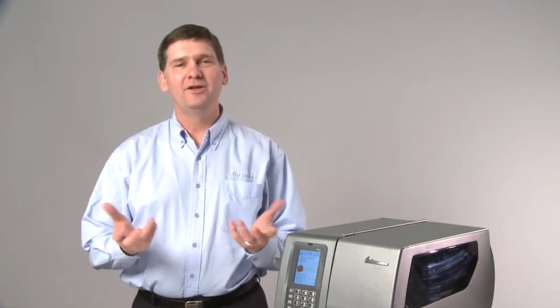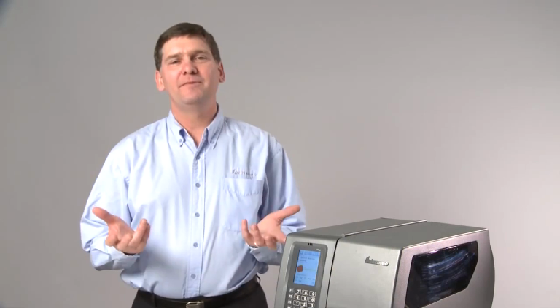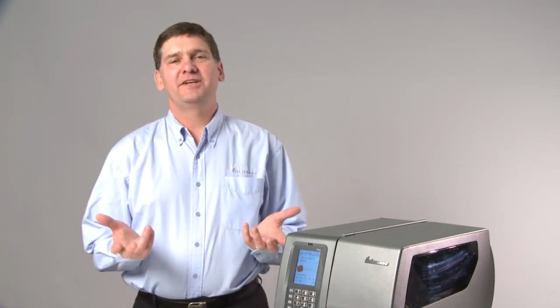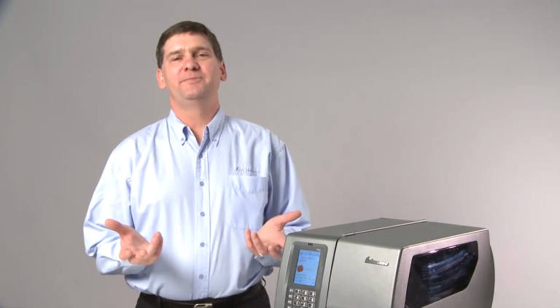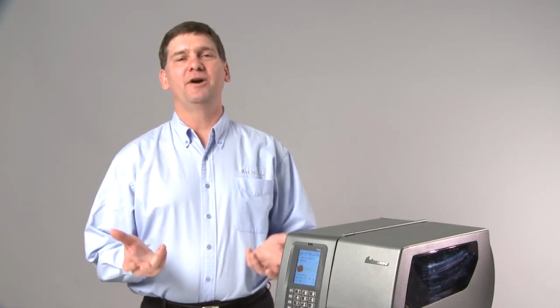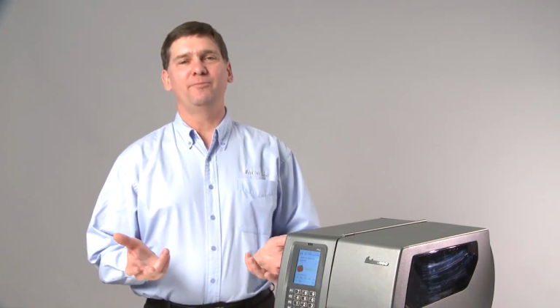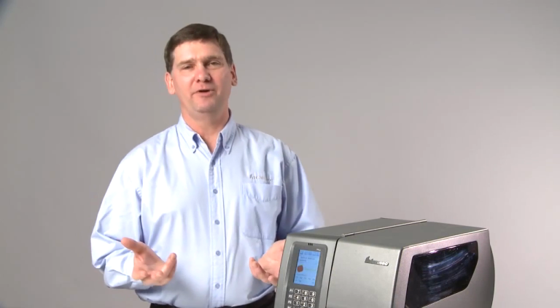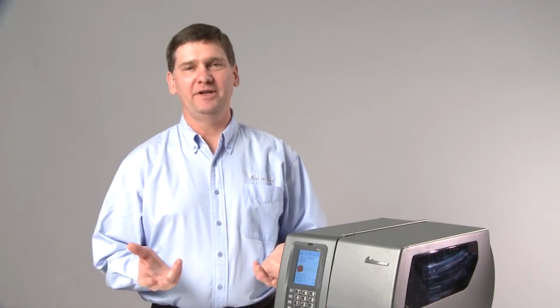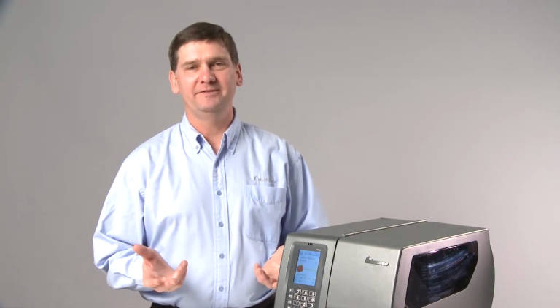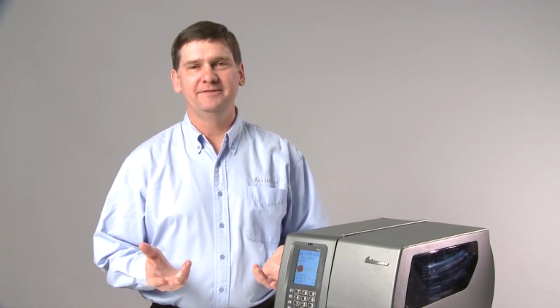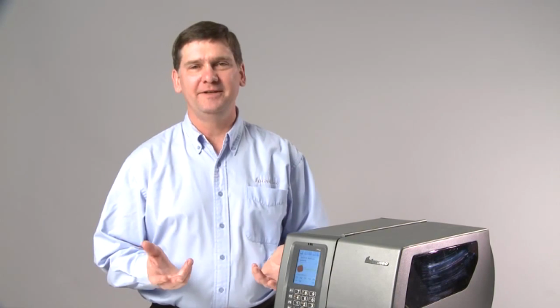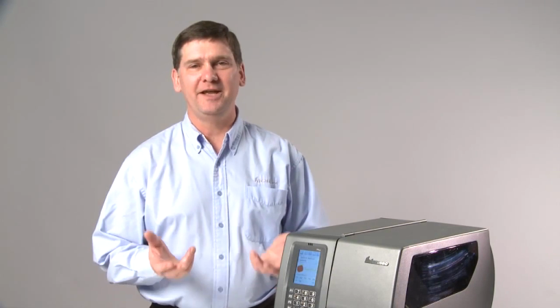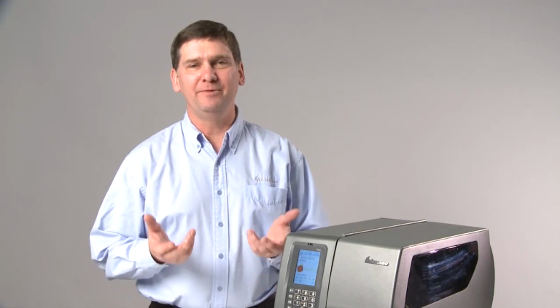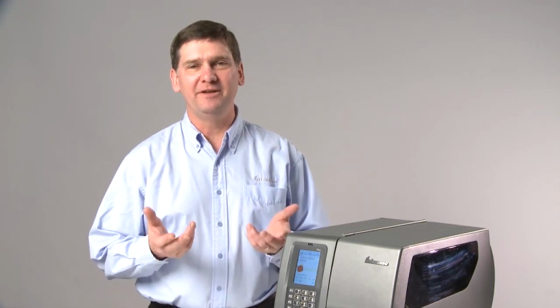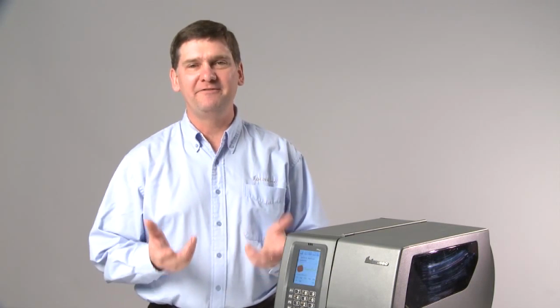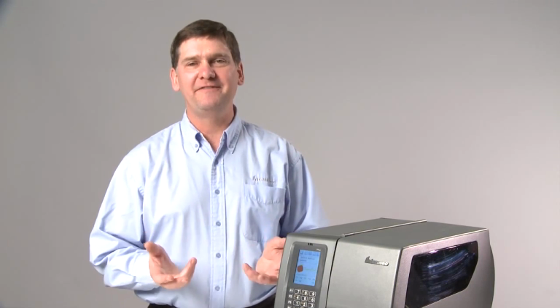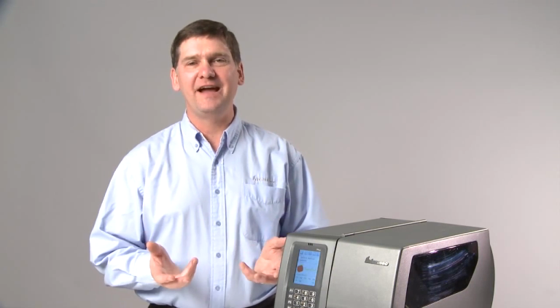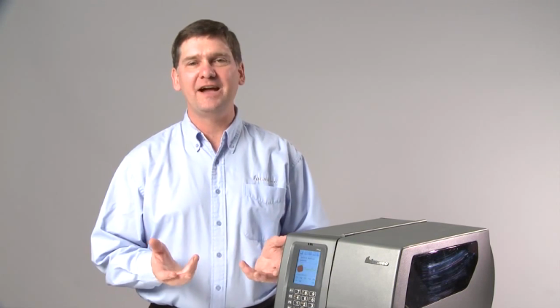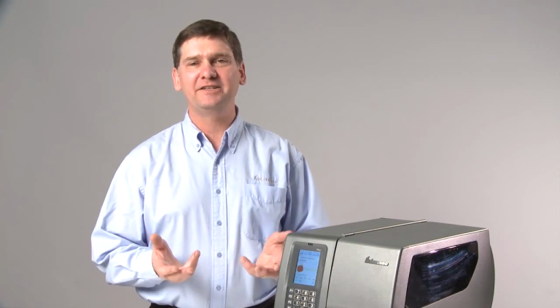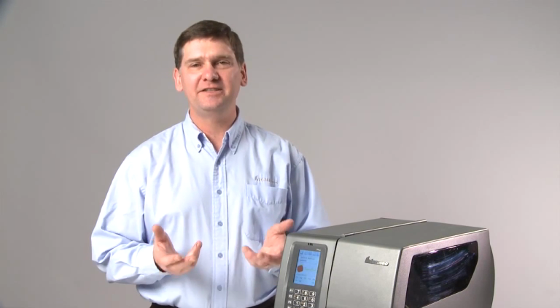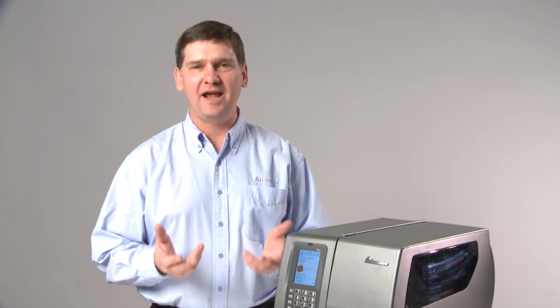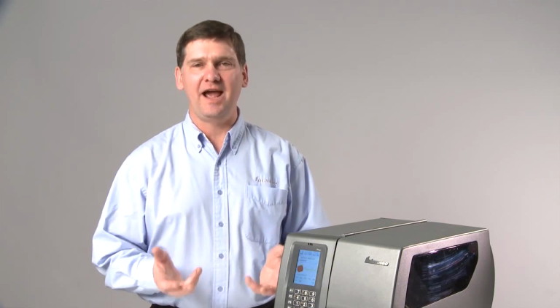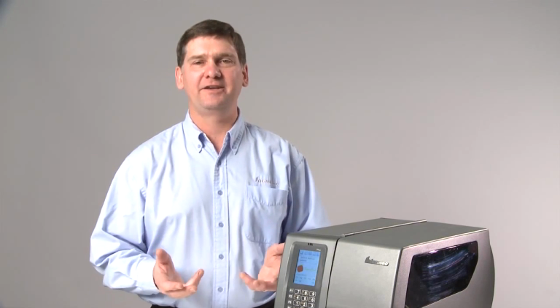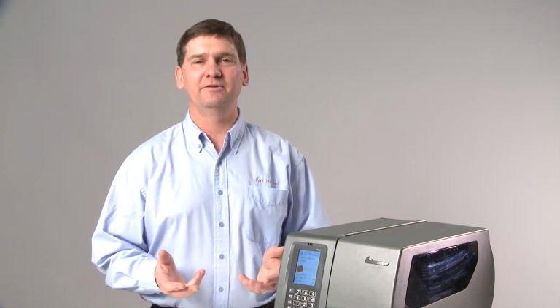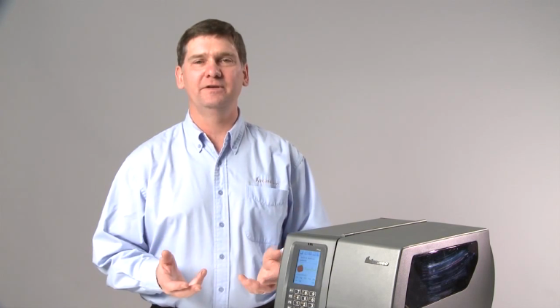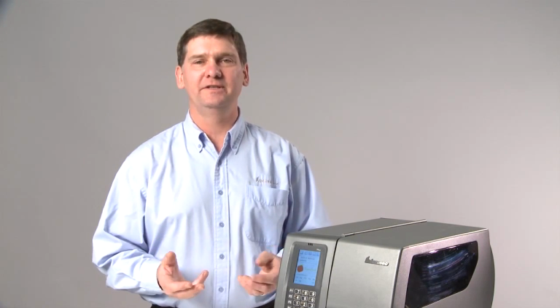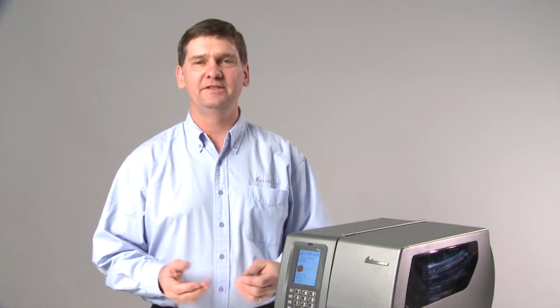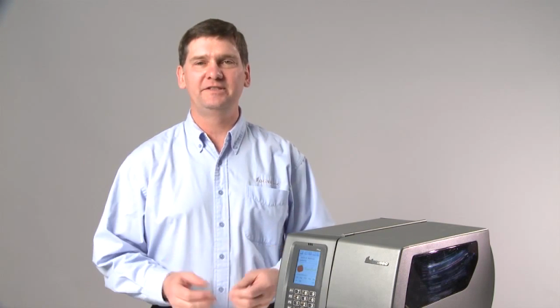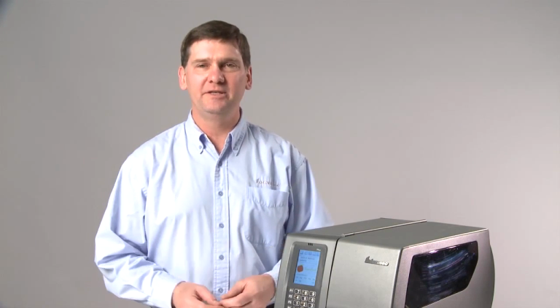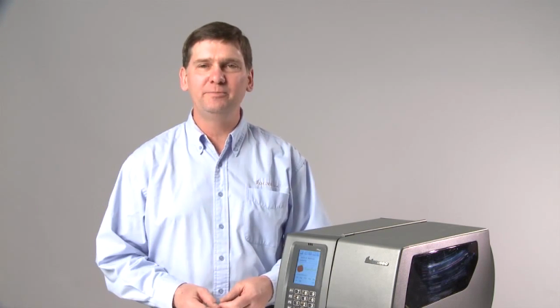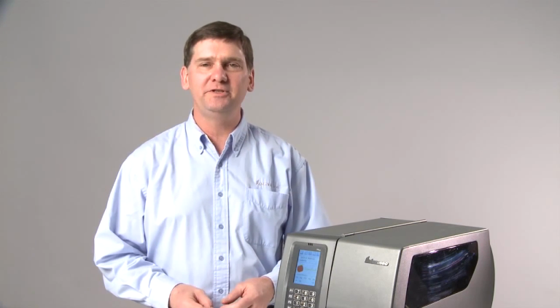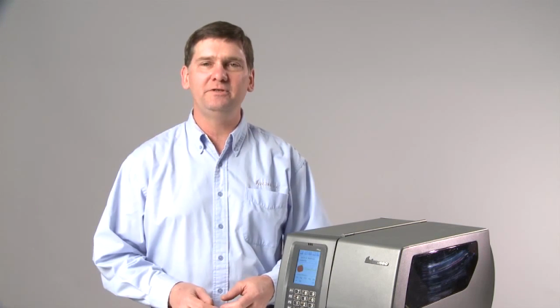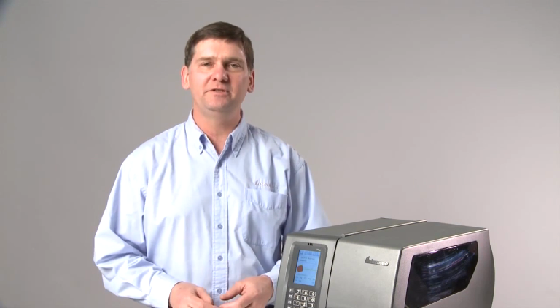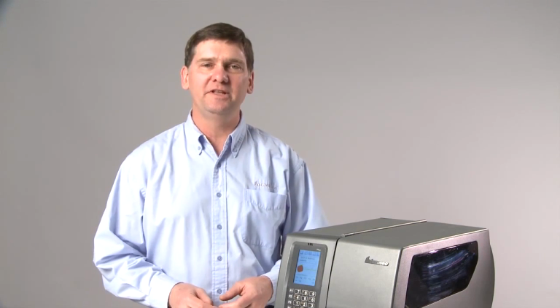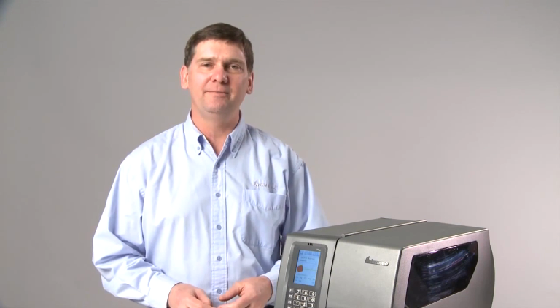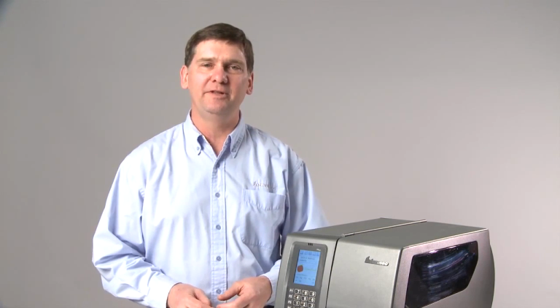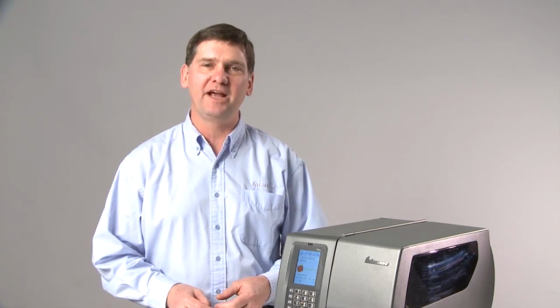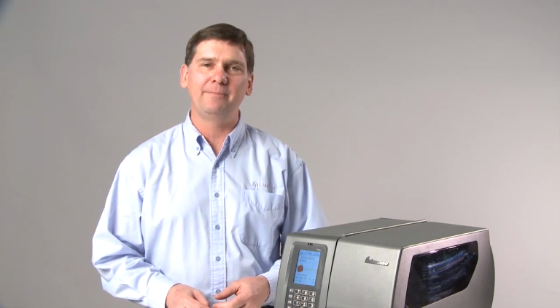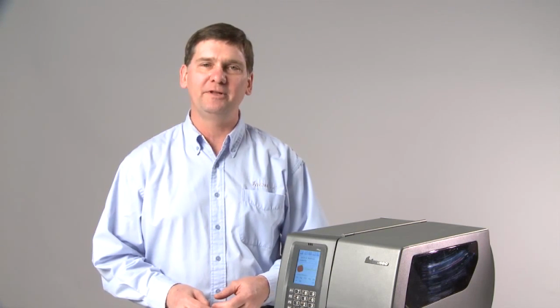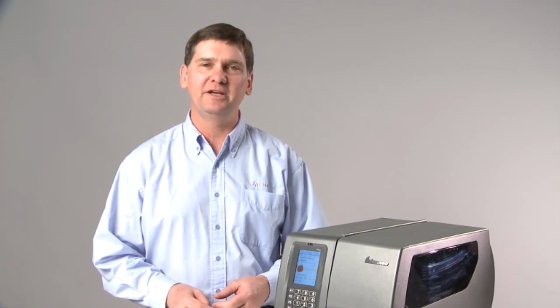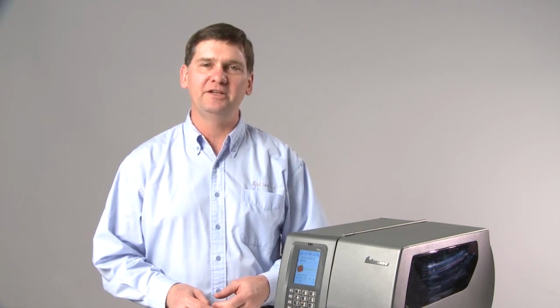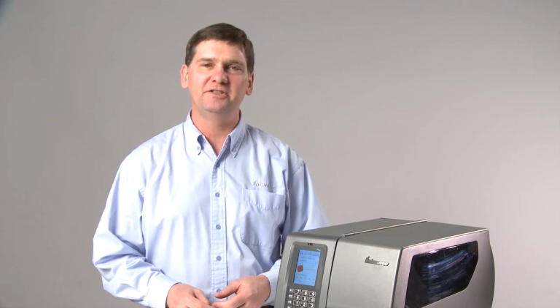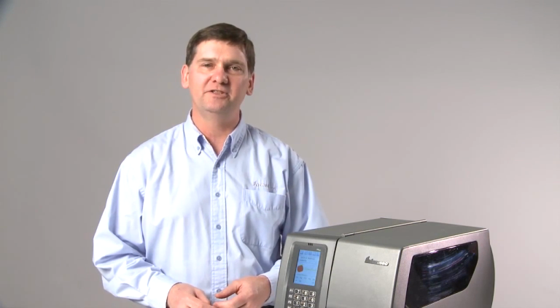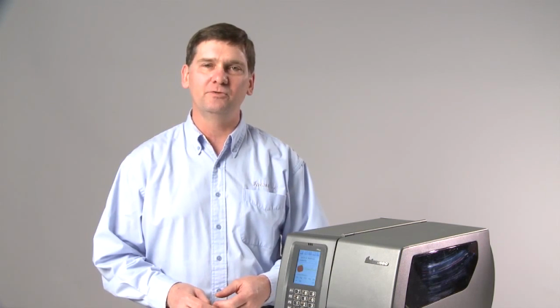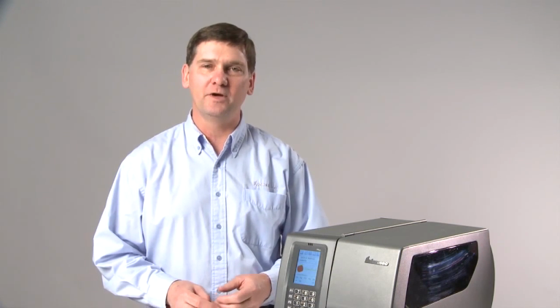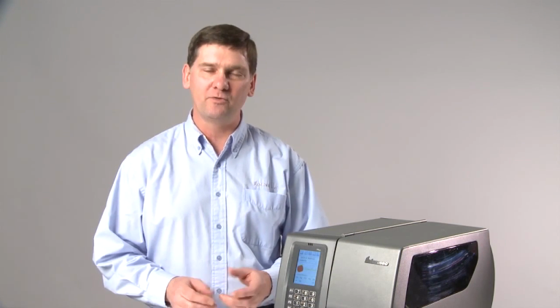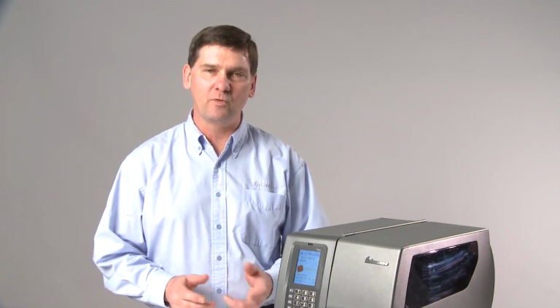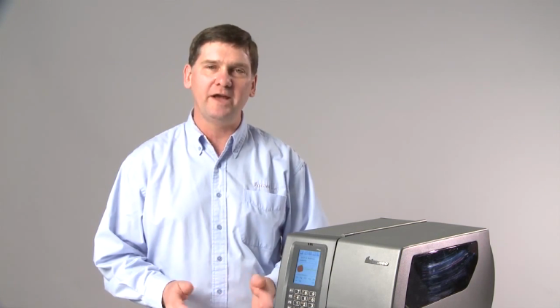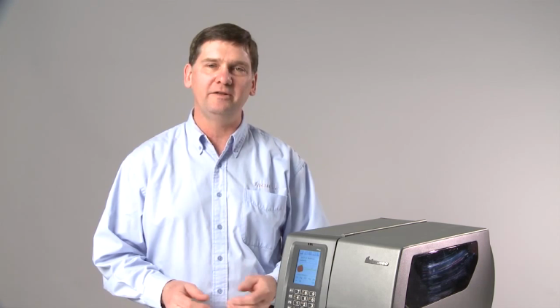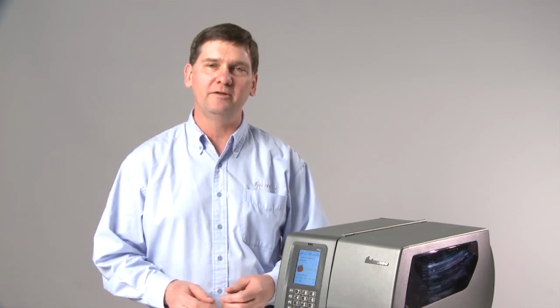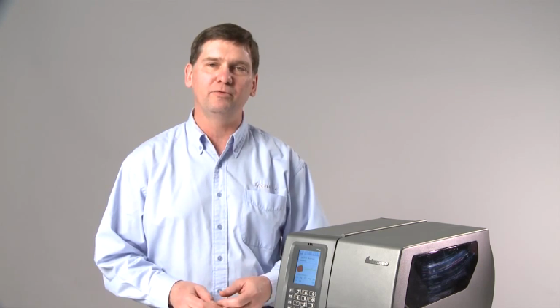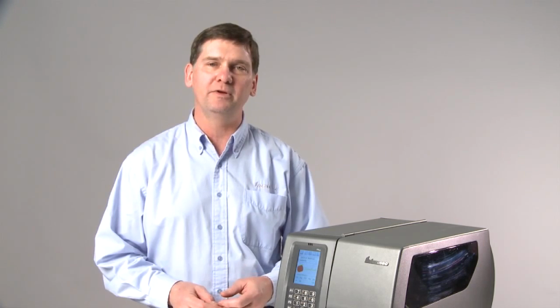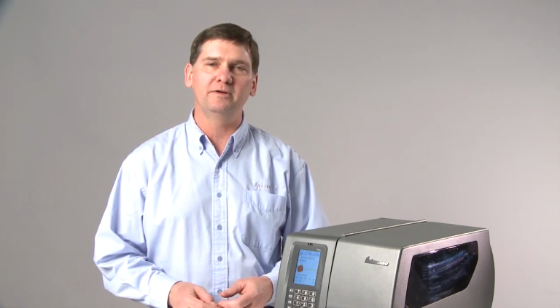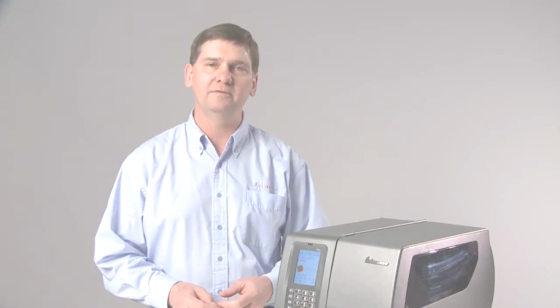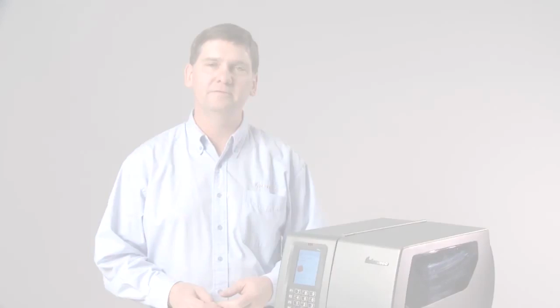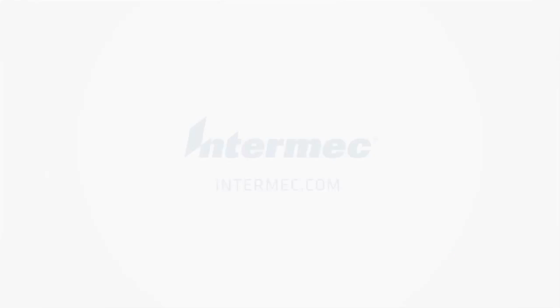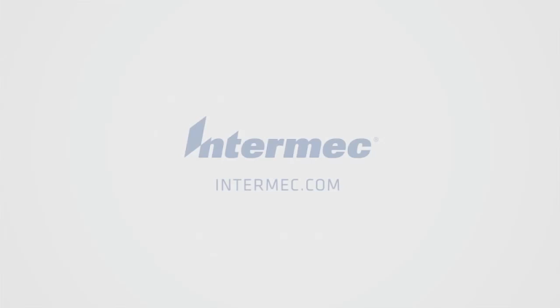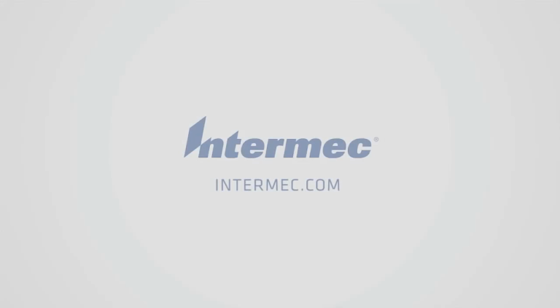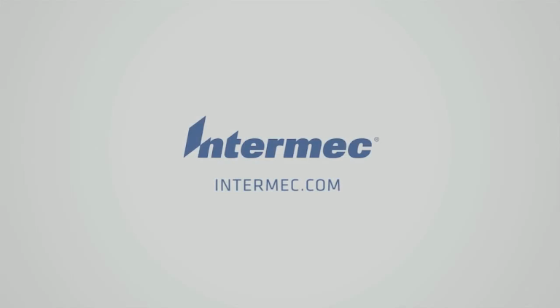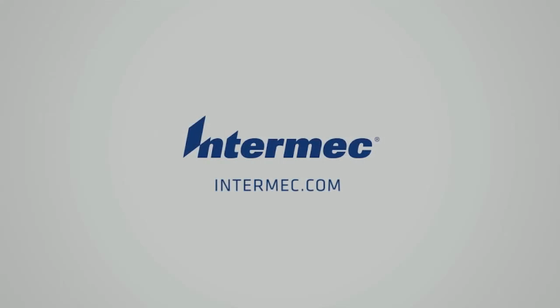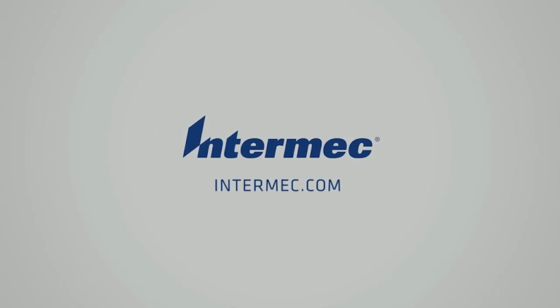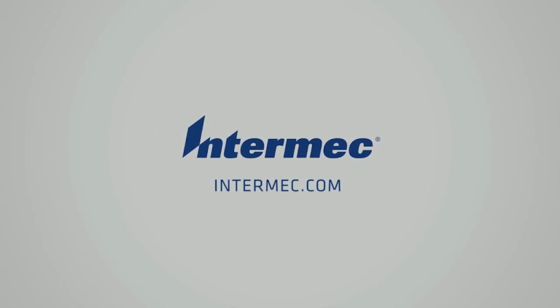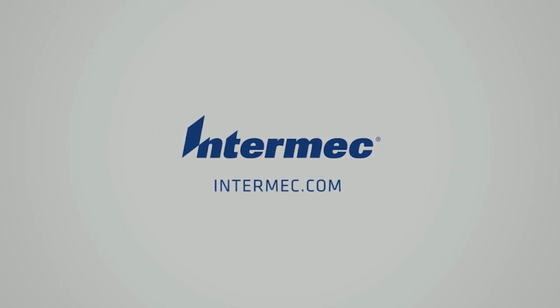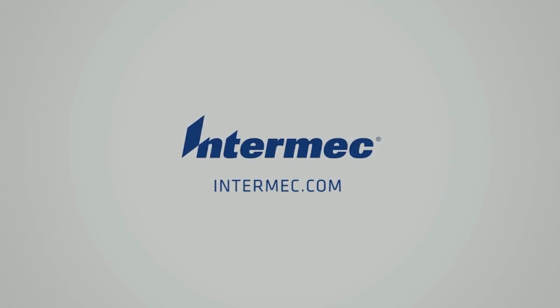Intermec Smart Printing — enabling fast, accurate, simple-to-use labeling applications that run right in the printer.